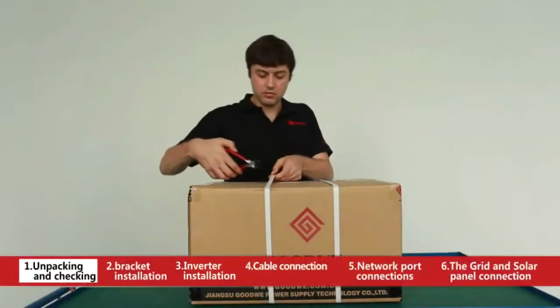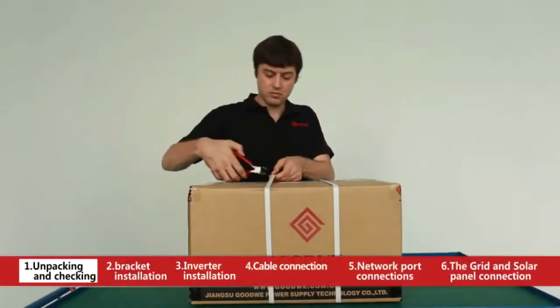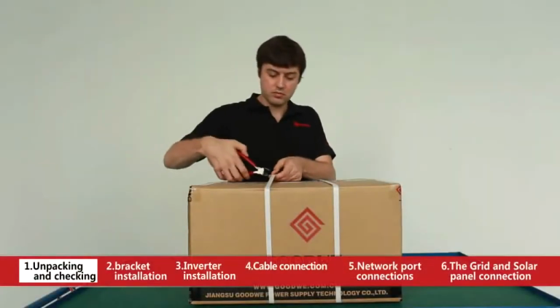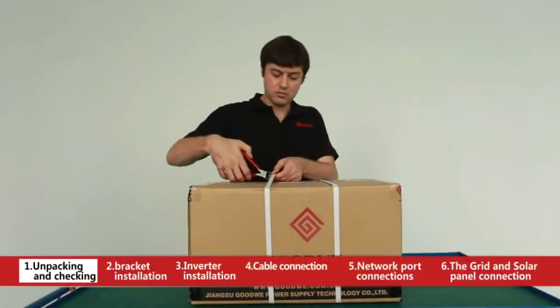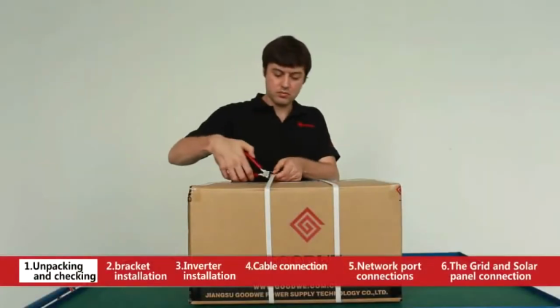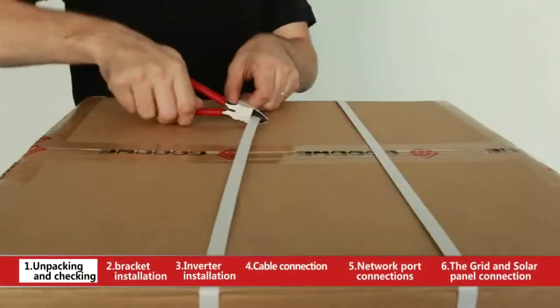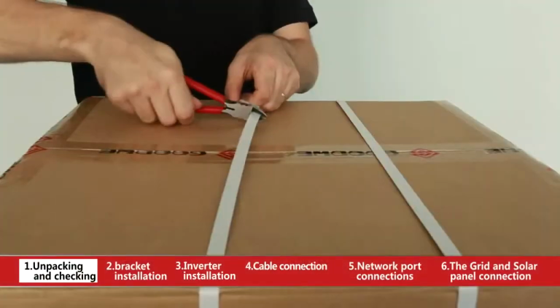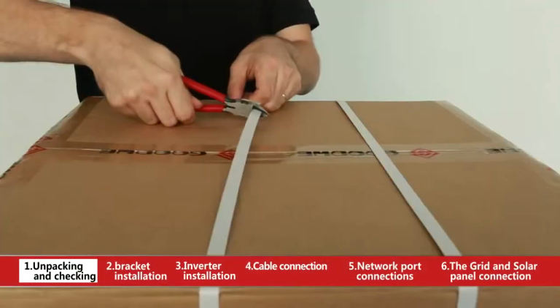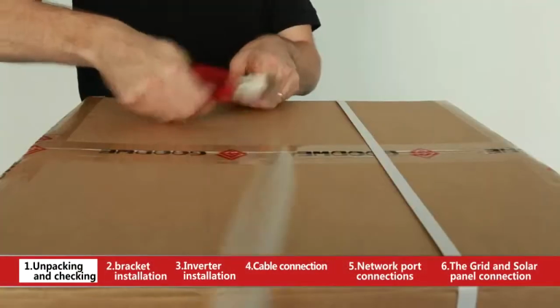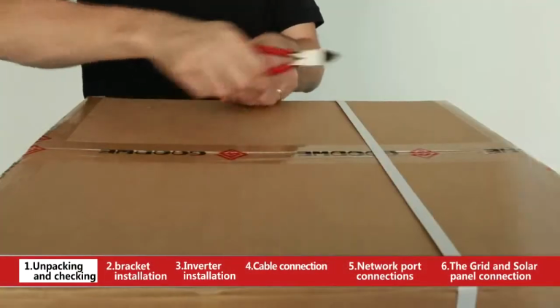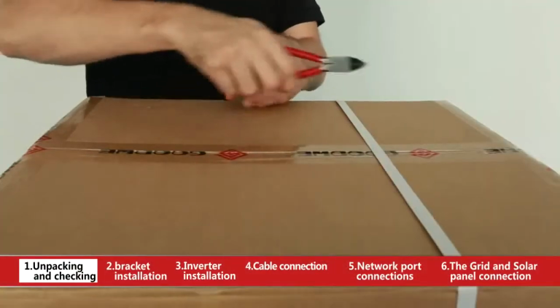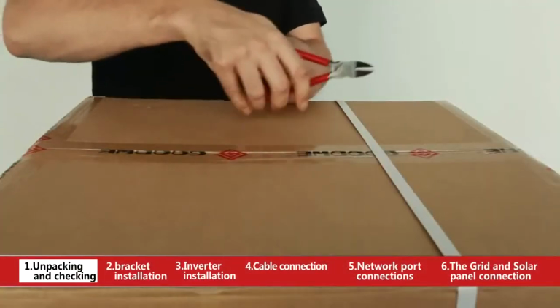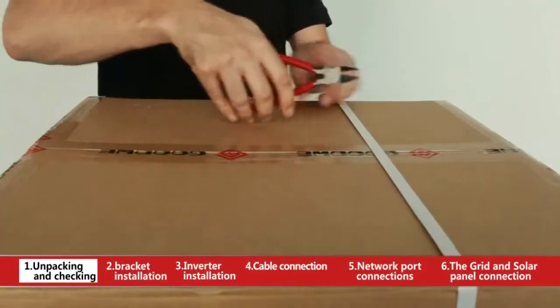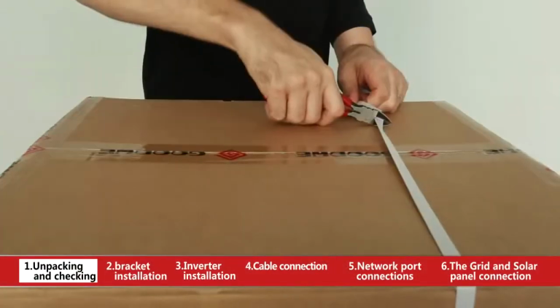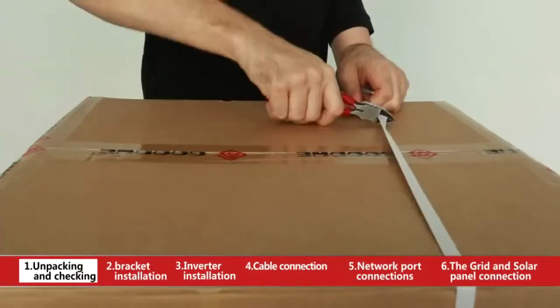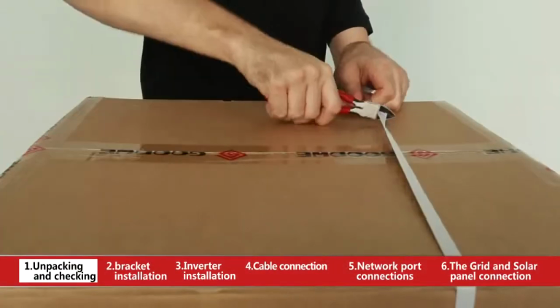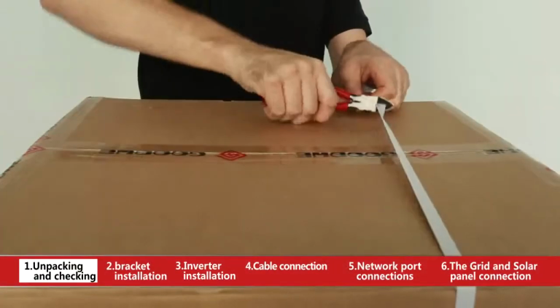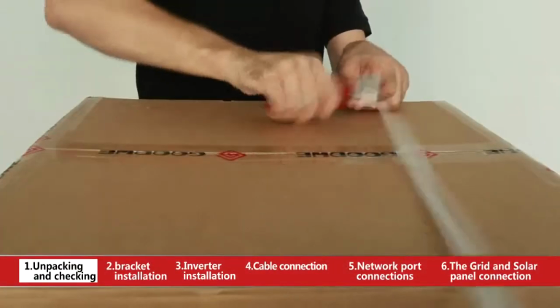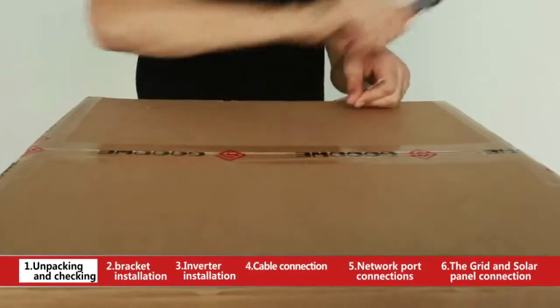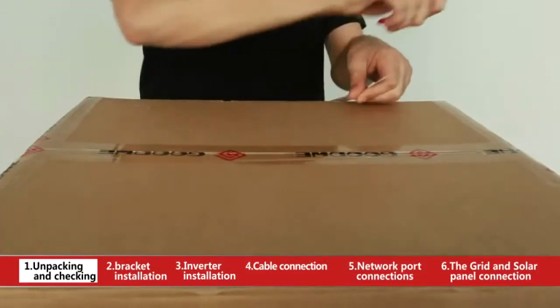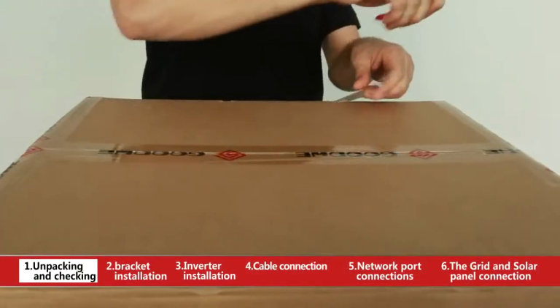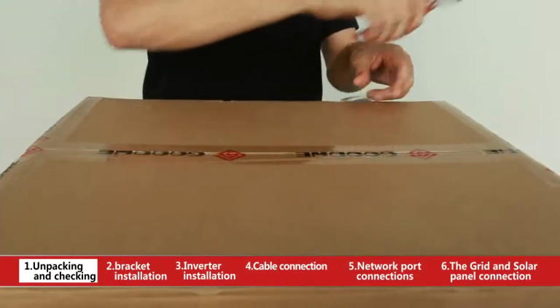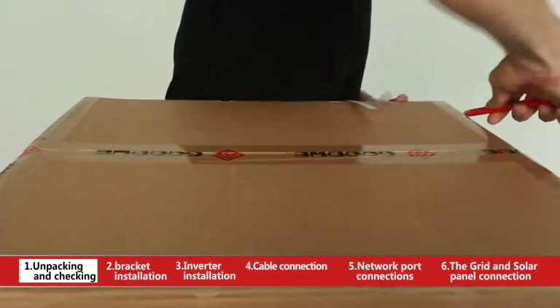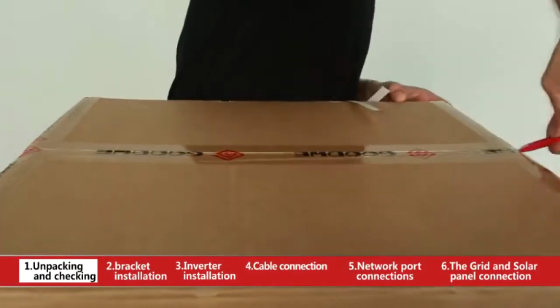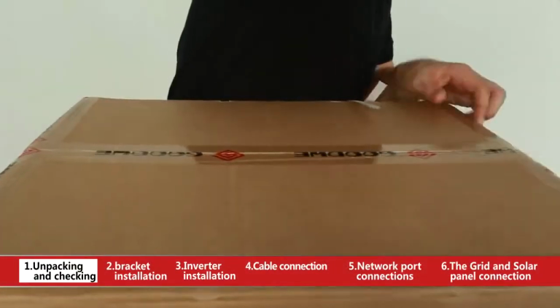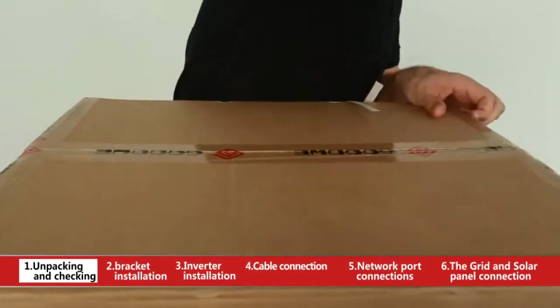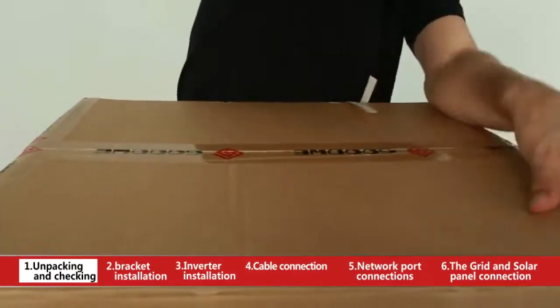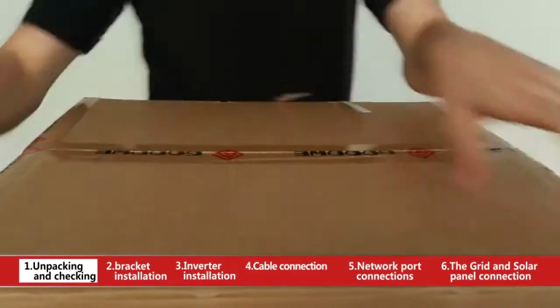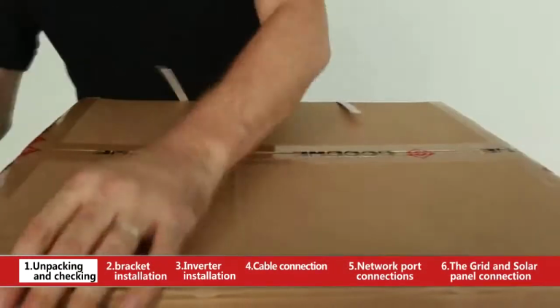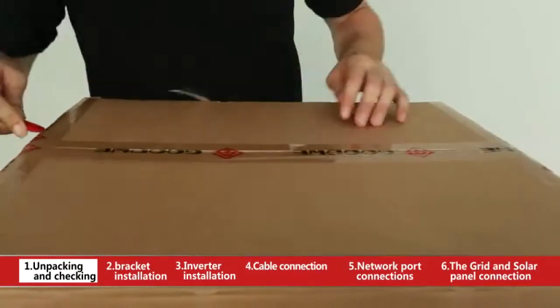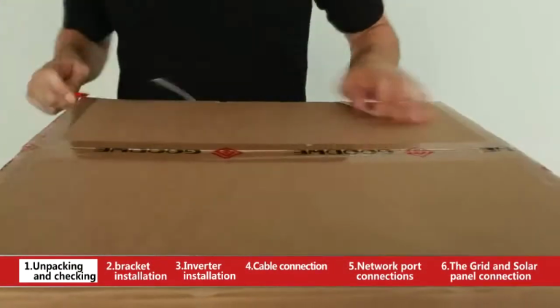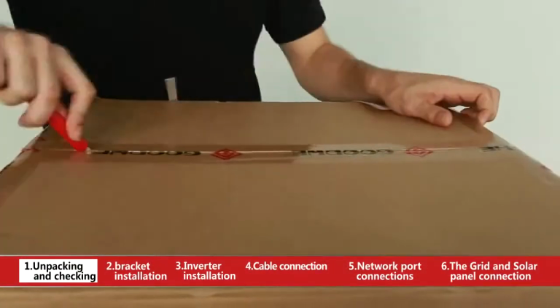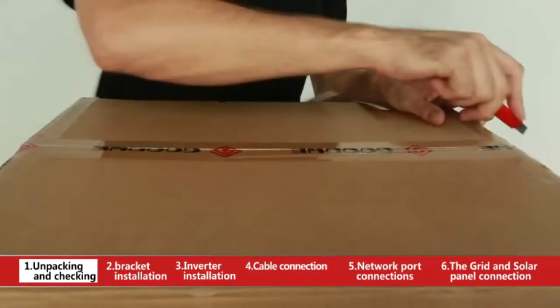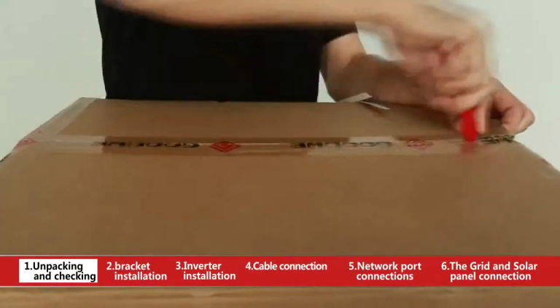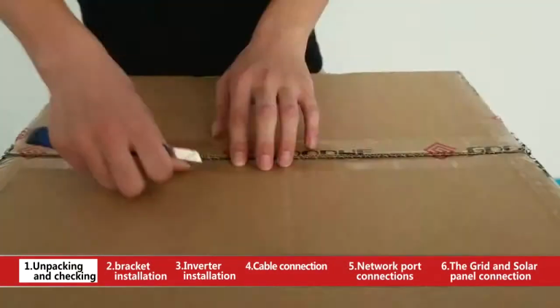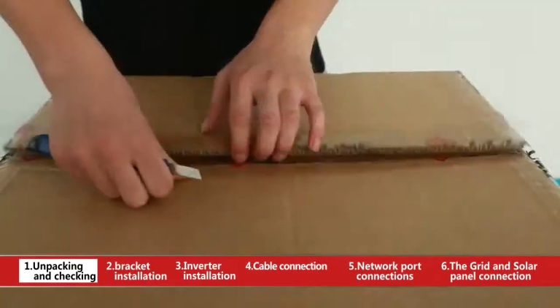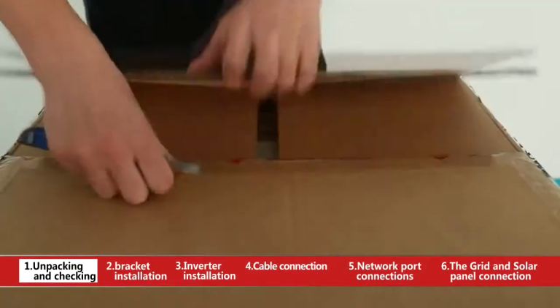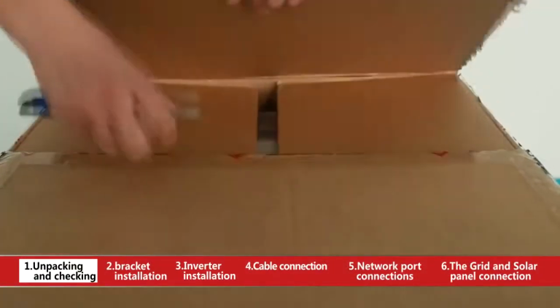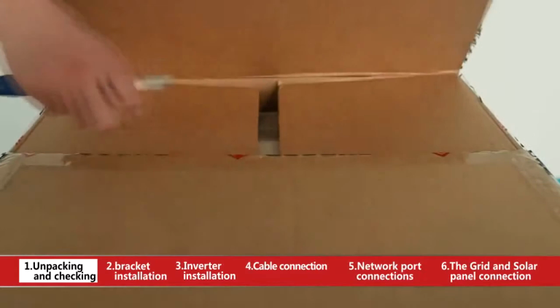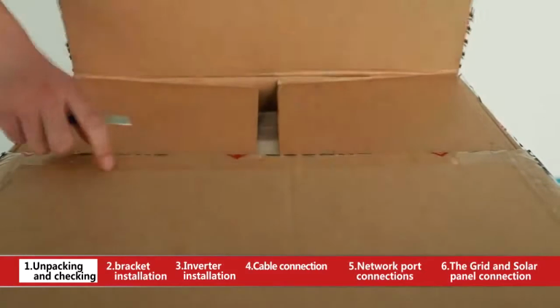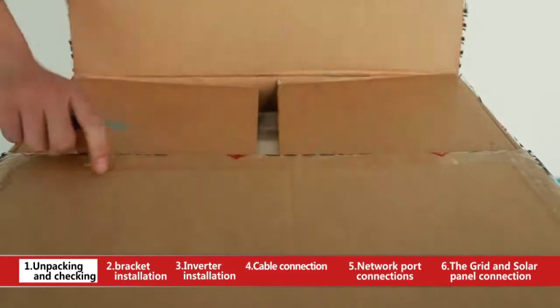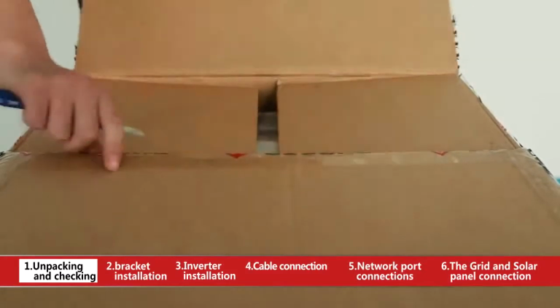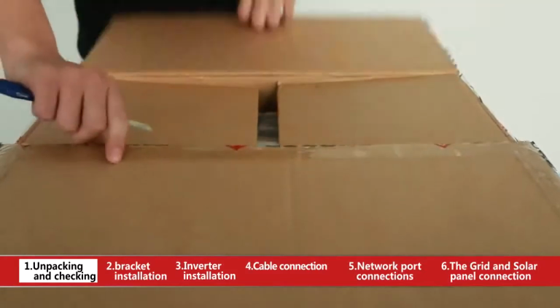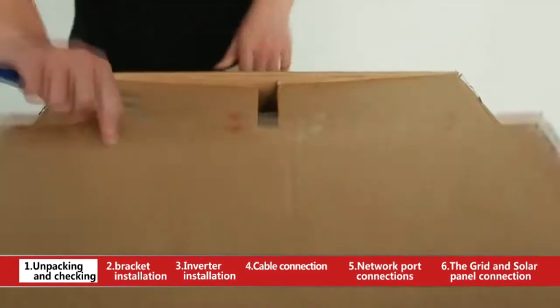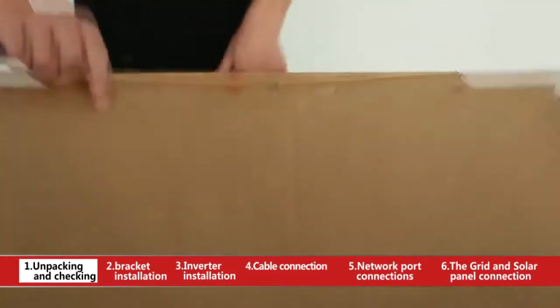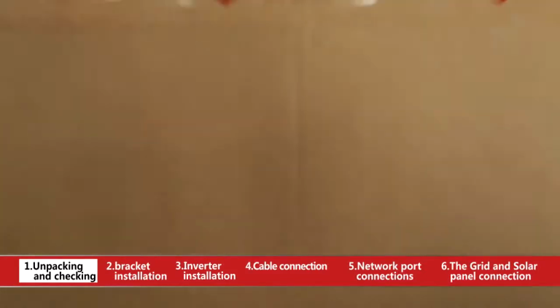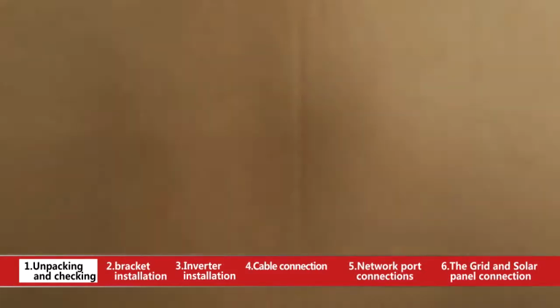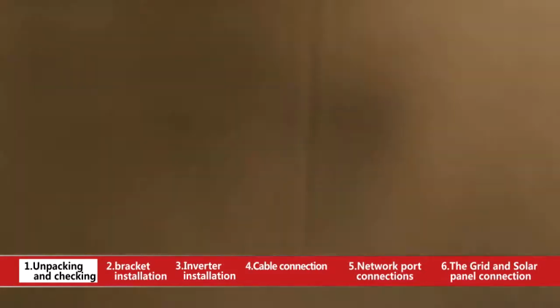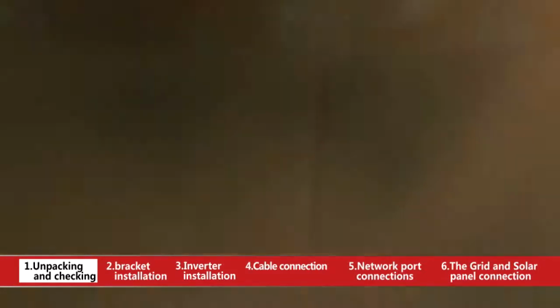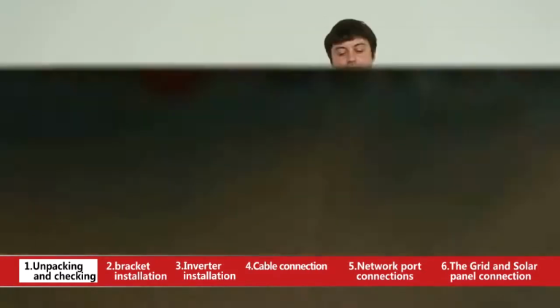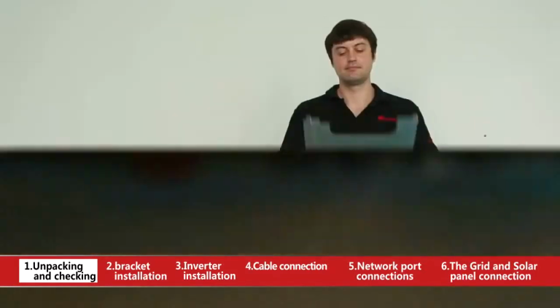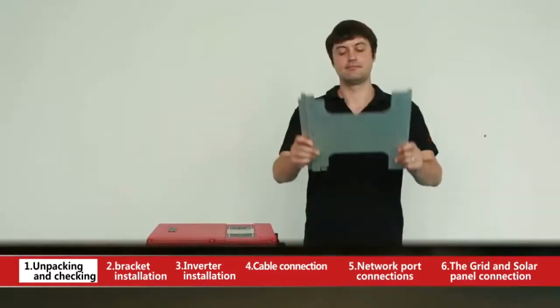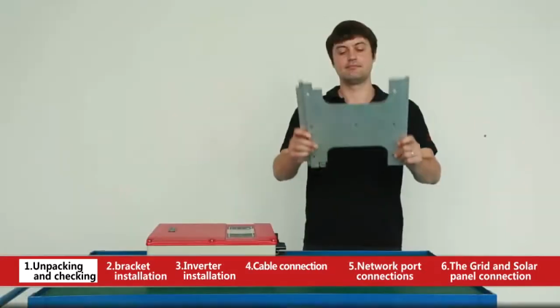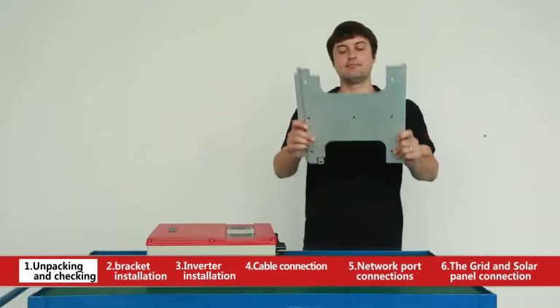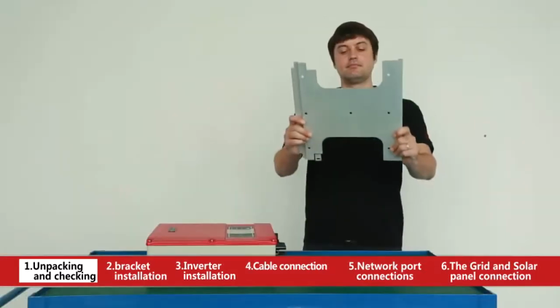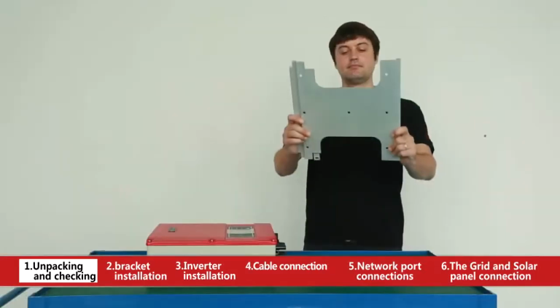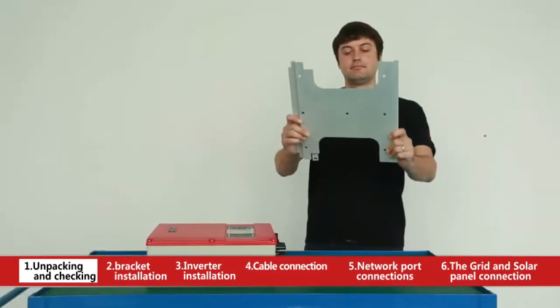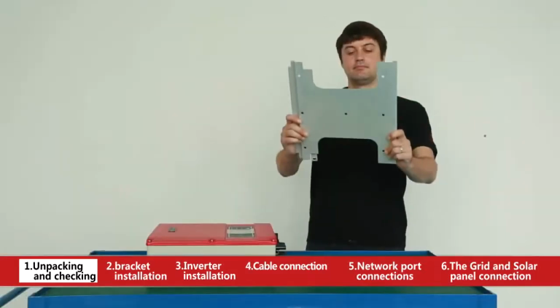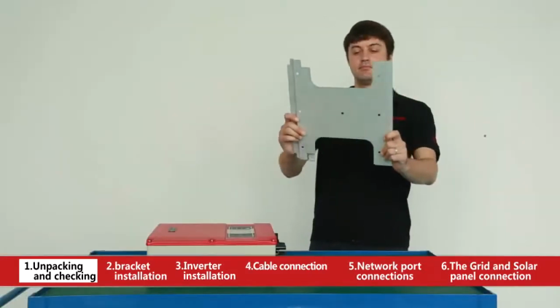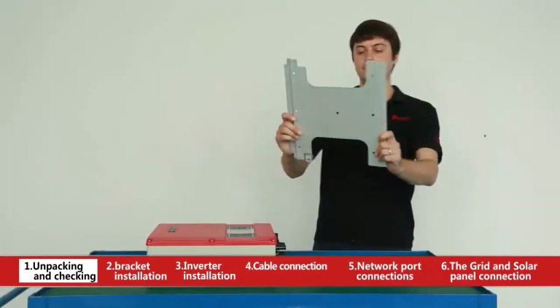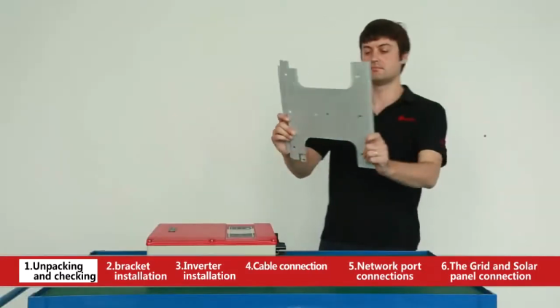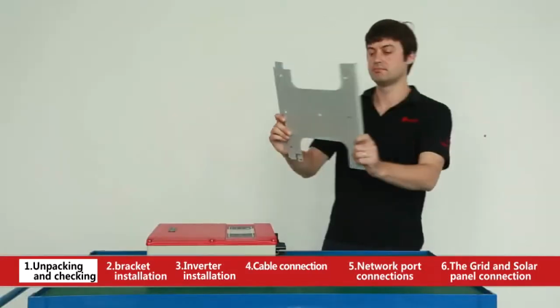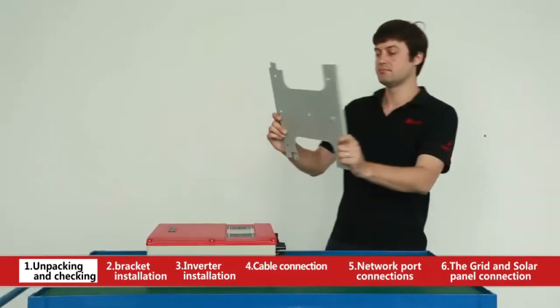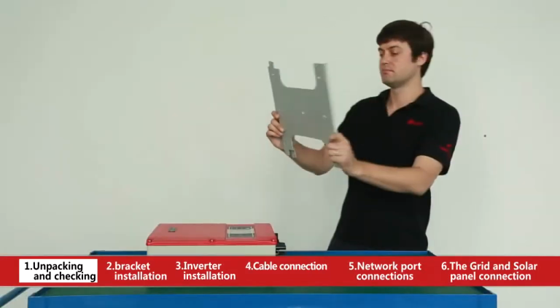Unpacking and checking. Unpack the box and take out the bracket, the accessory box, and the inverter.